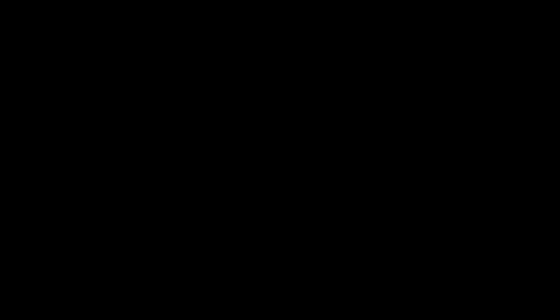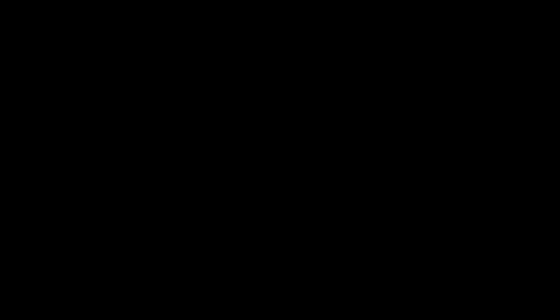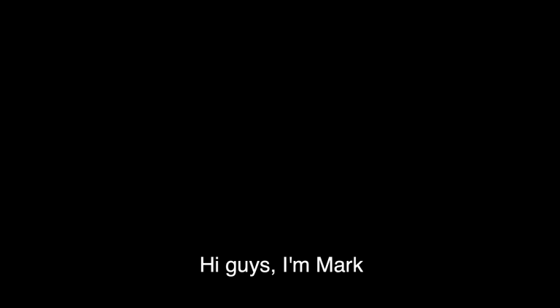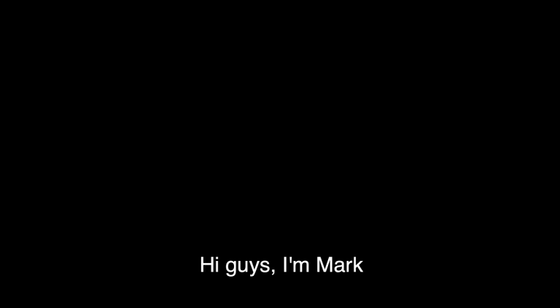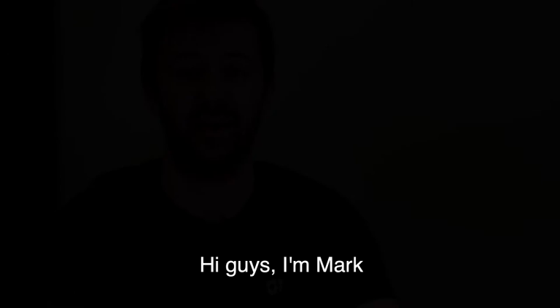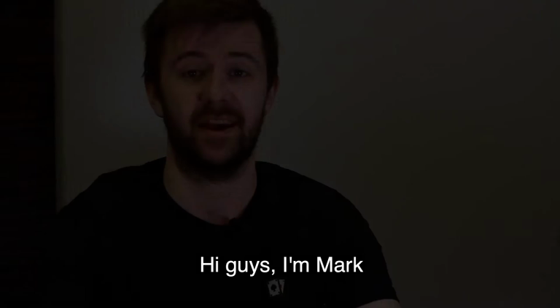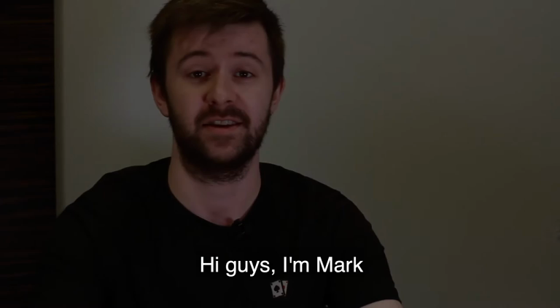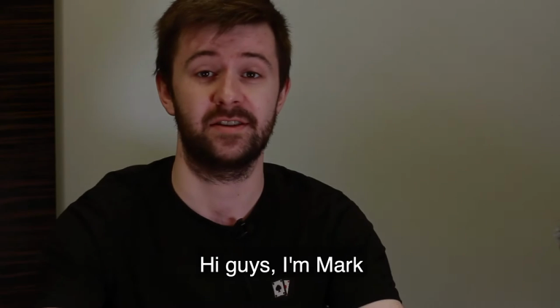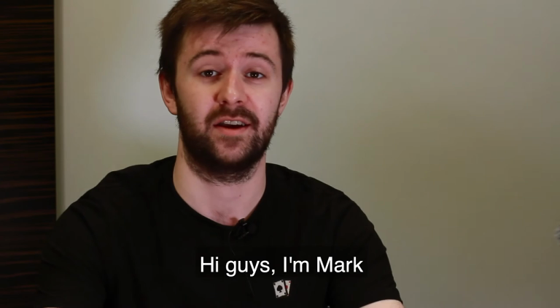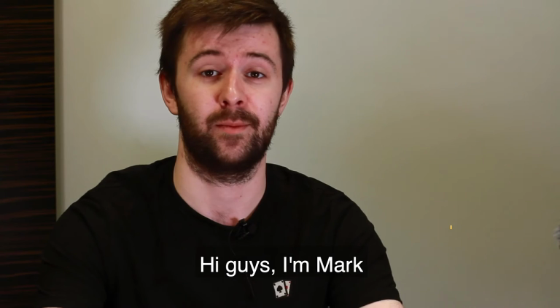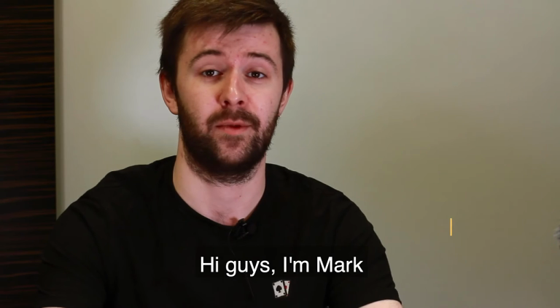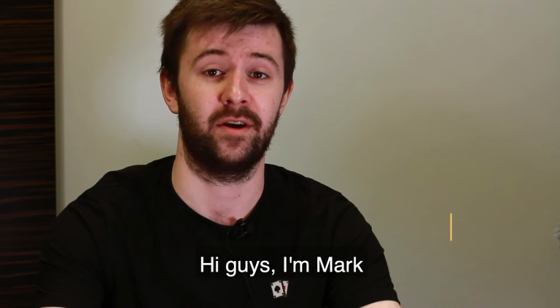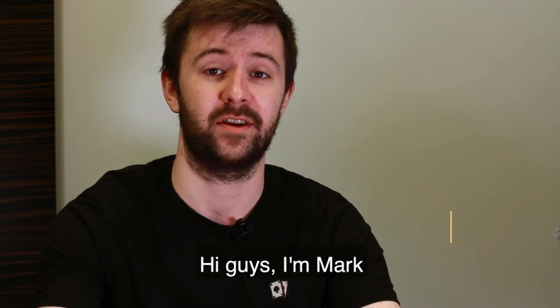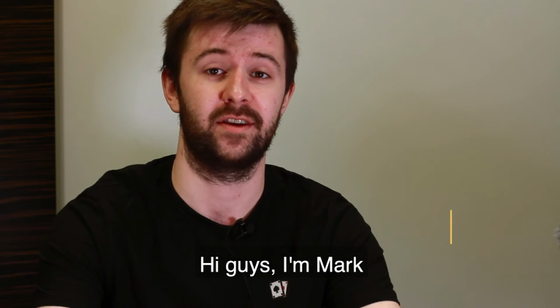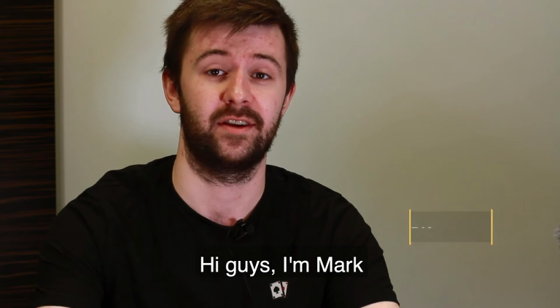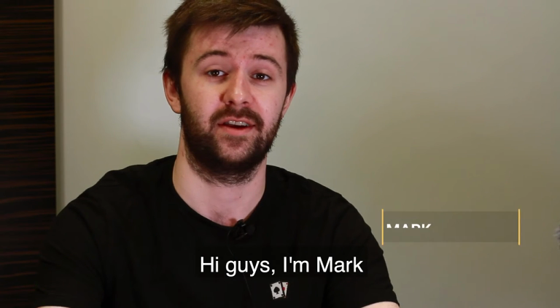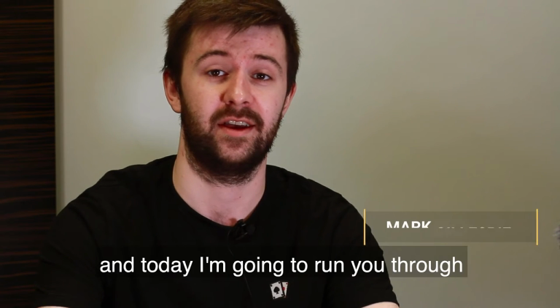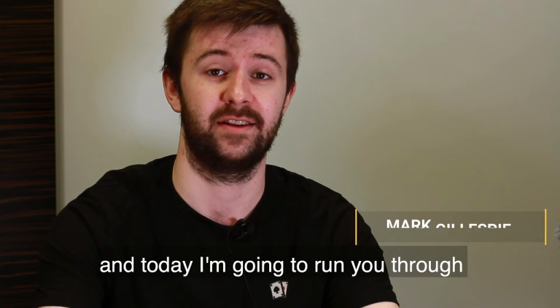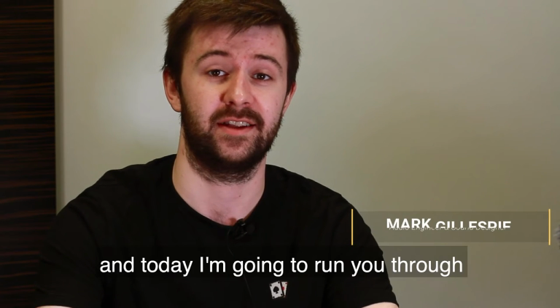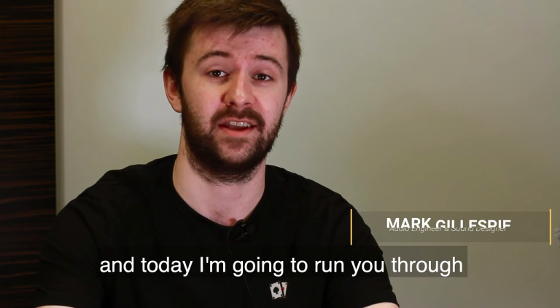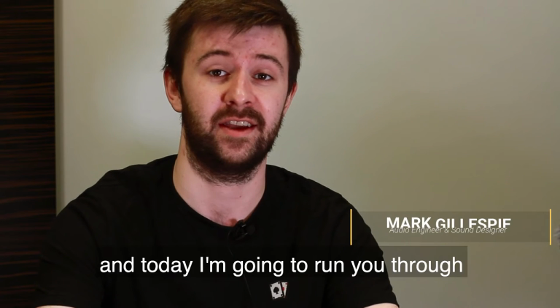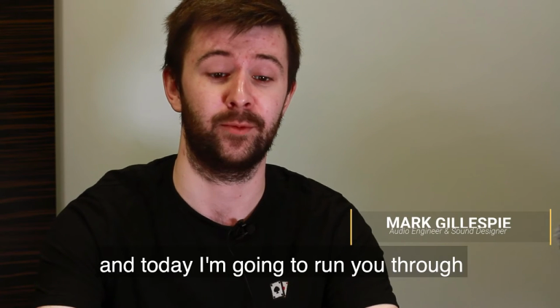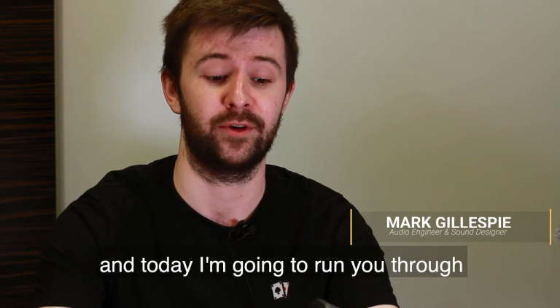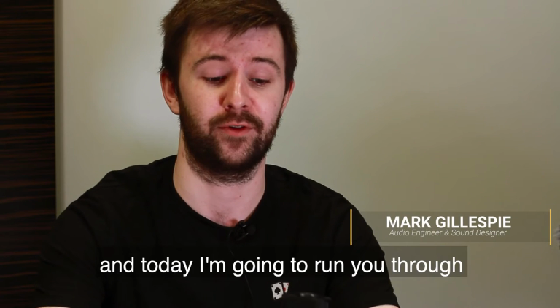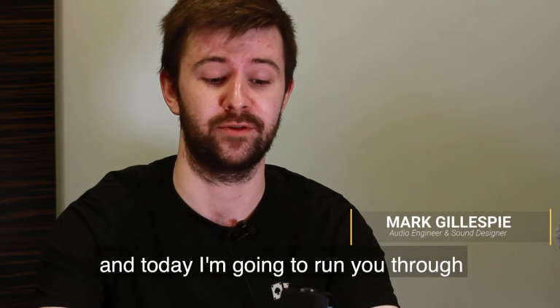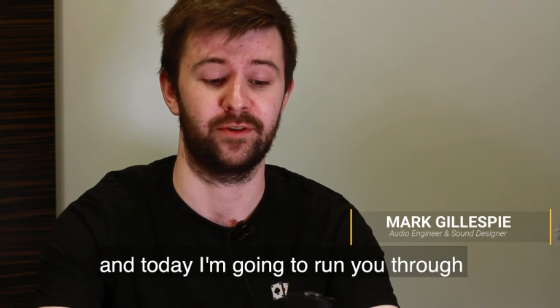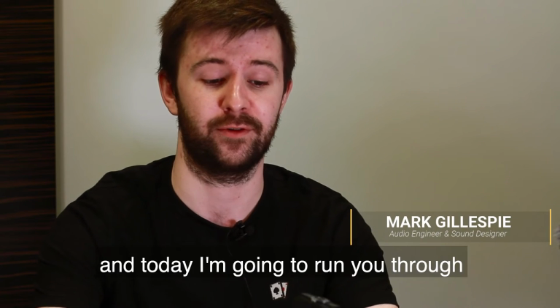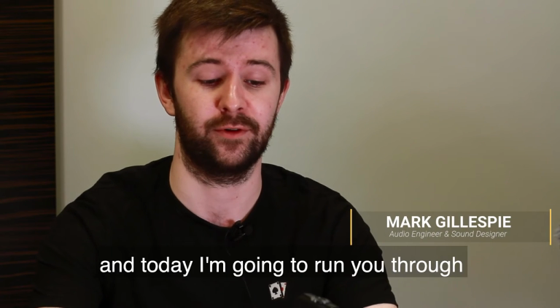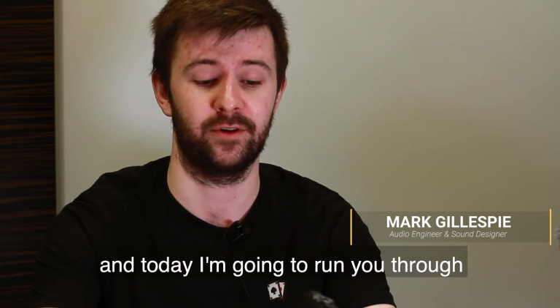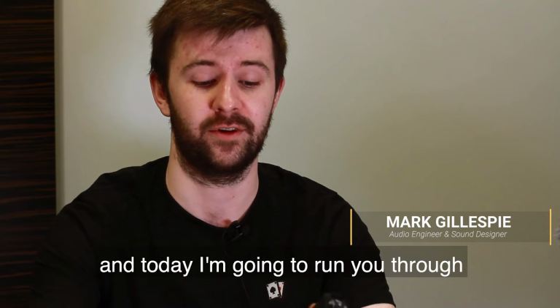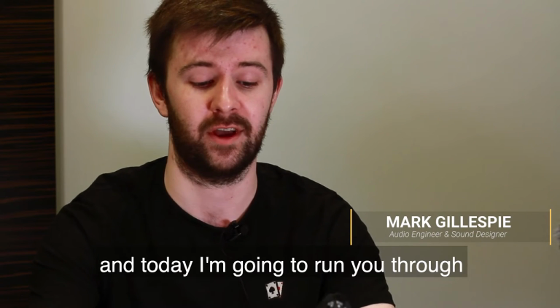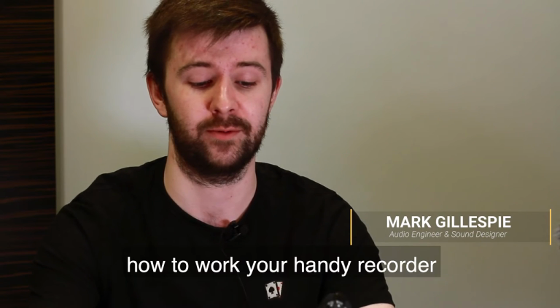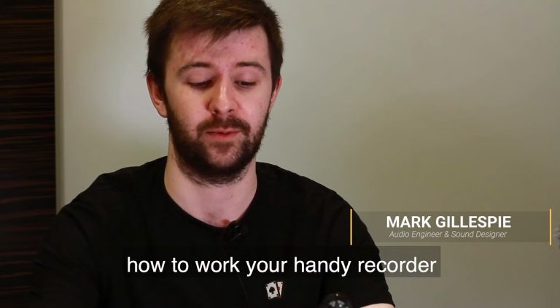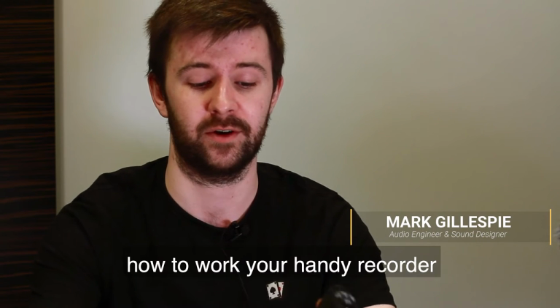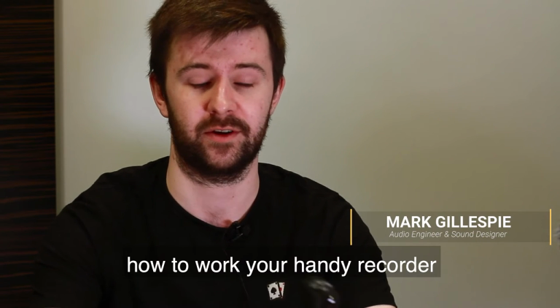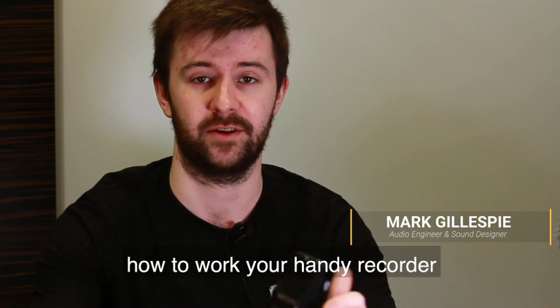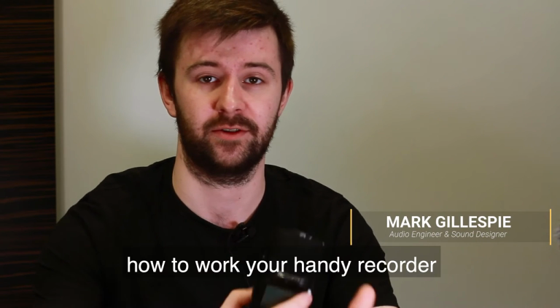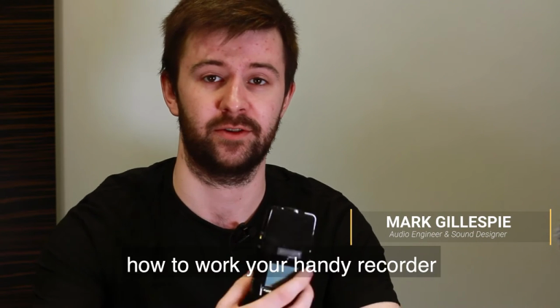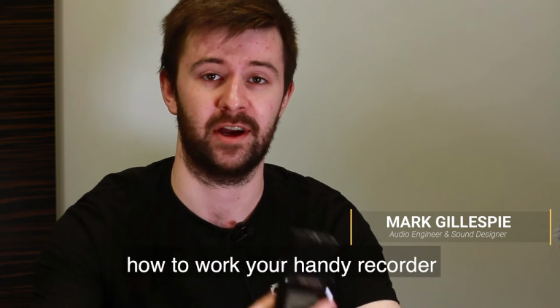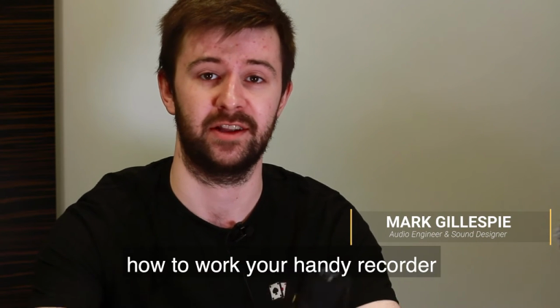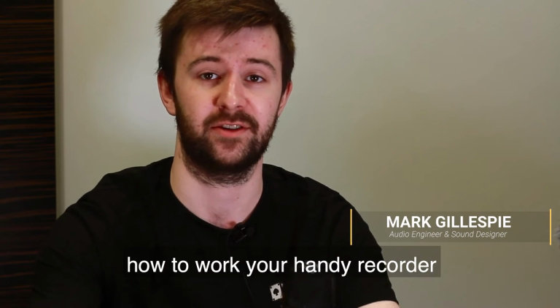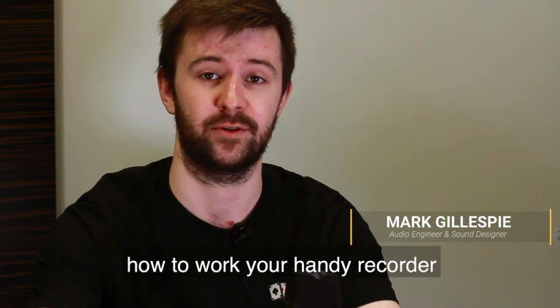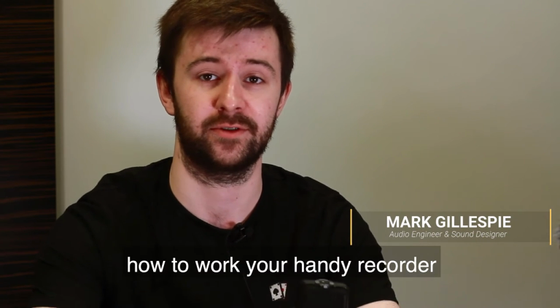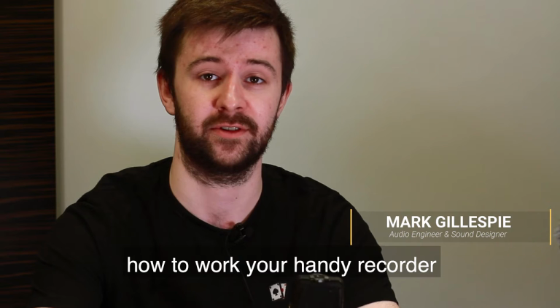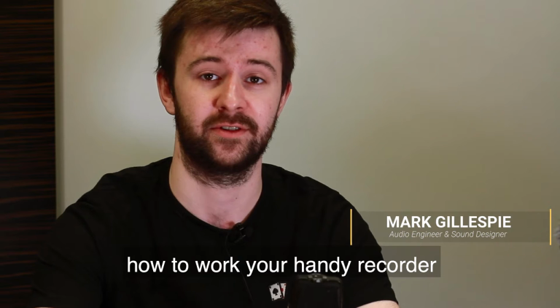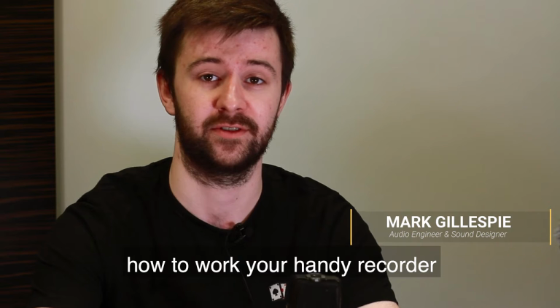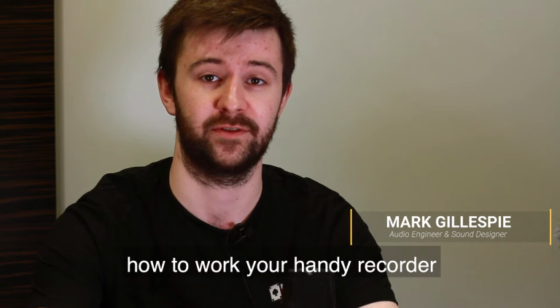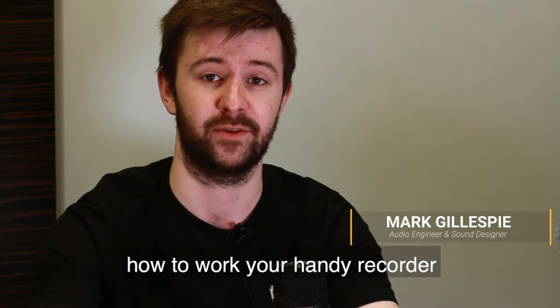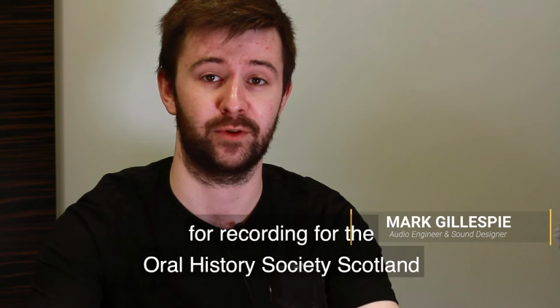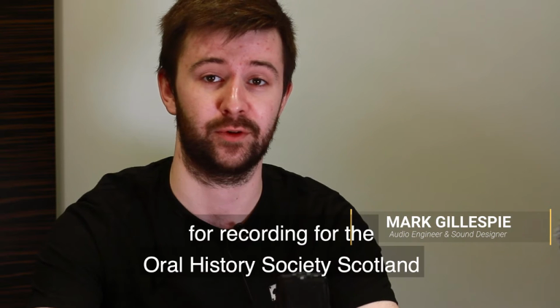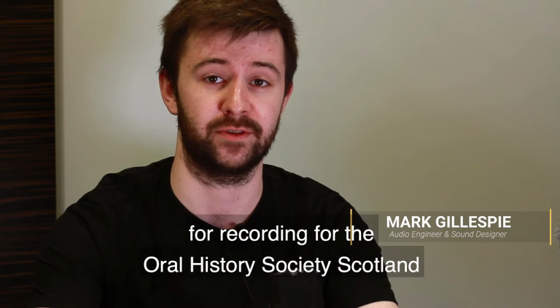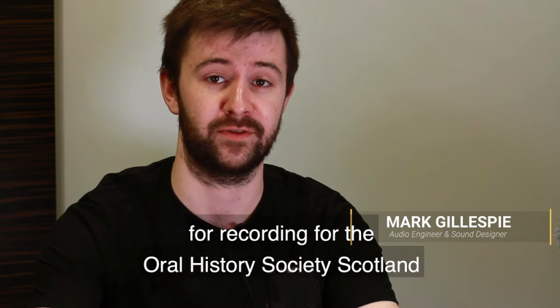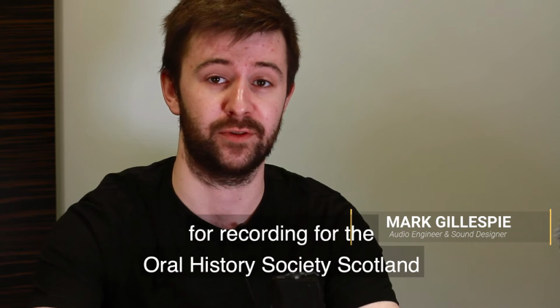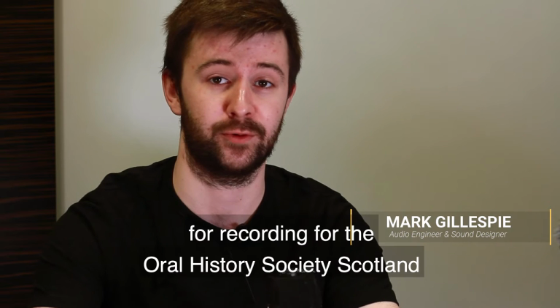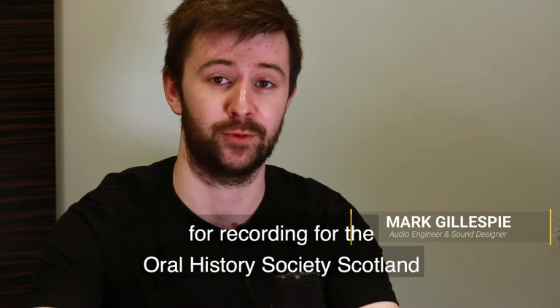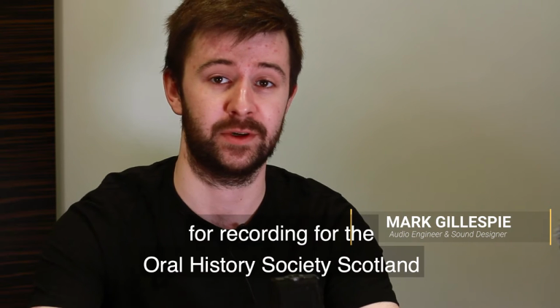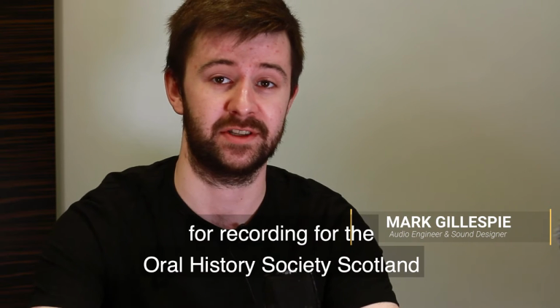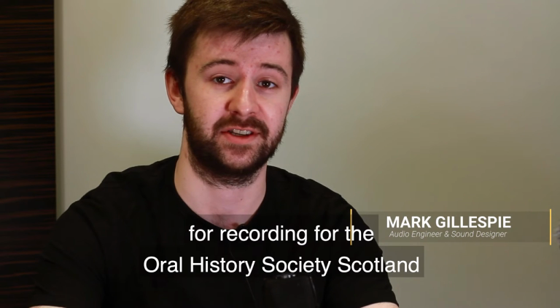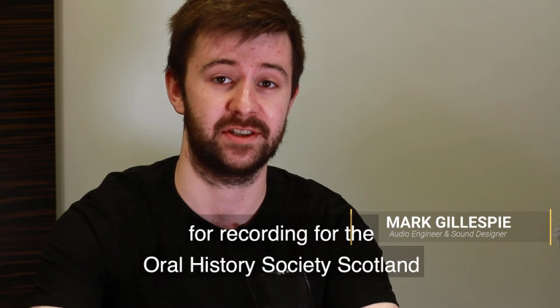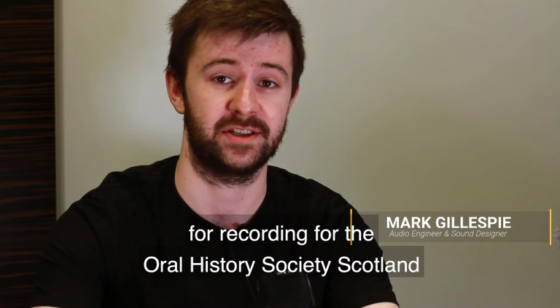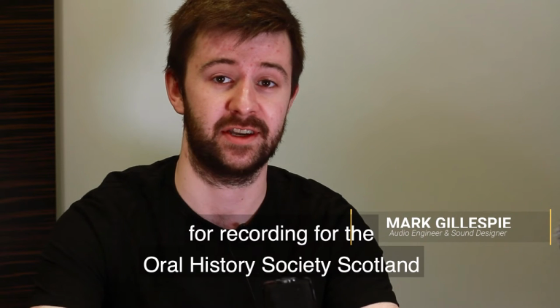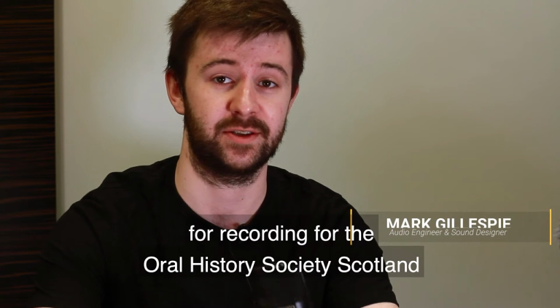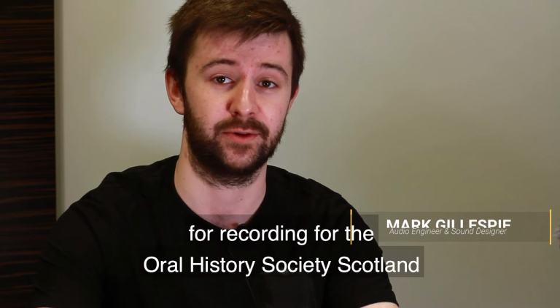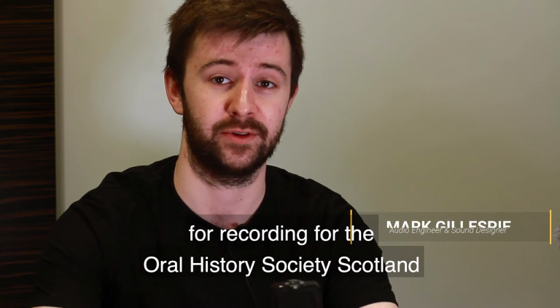Hi guys, I'm Mark and today I'm going to run you through how to work your Handy recorder for recording for the Oral History Society Scotland.